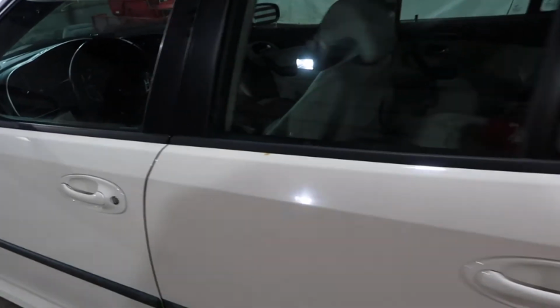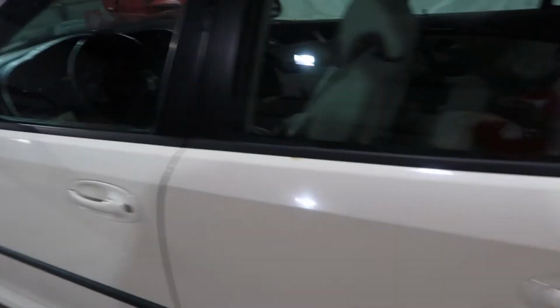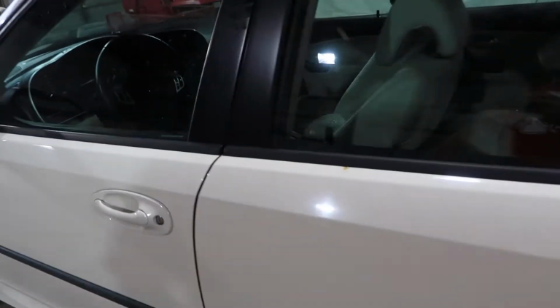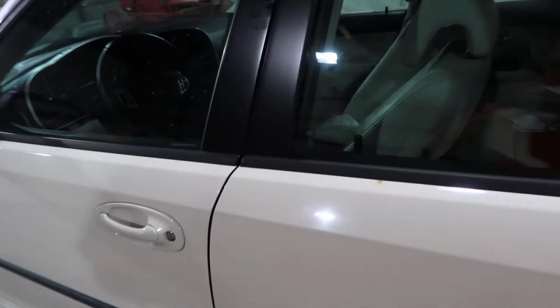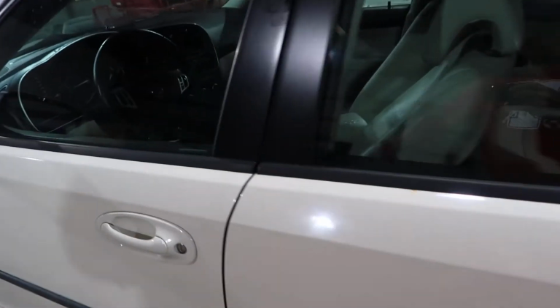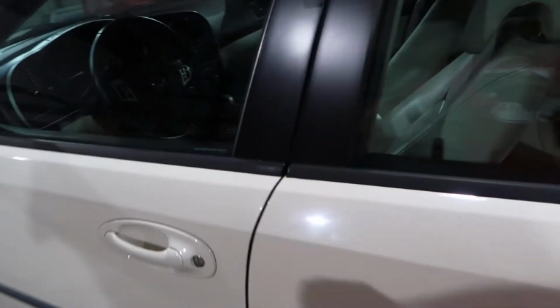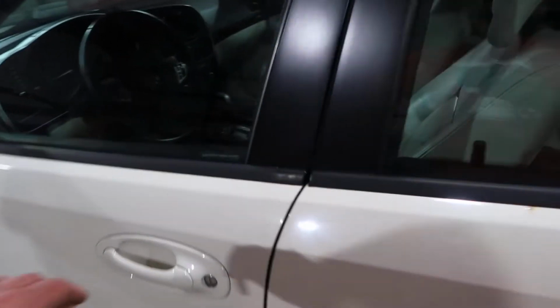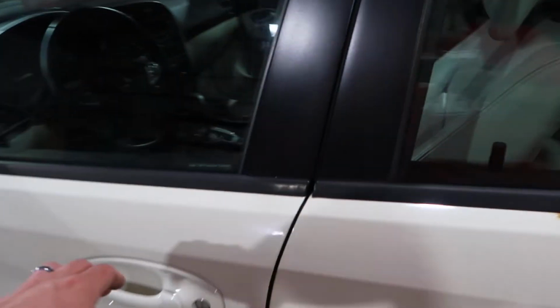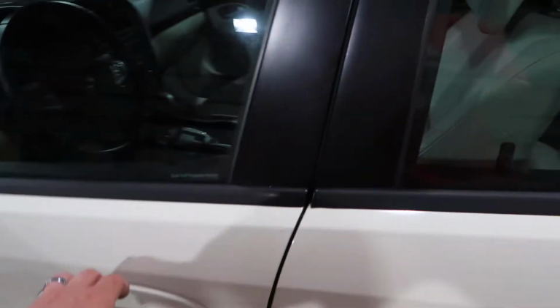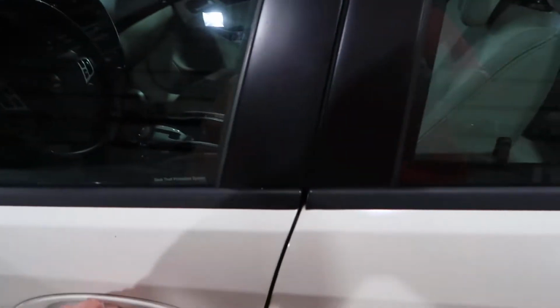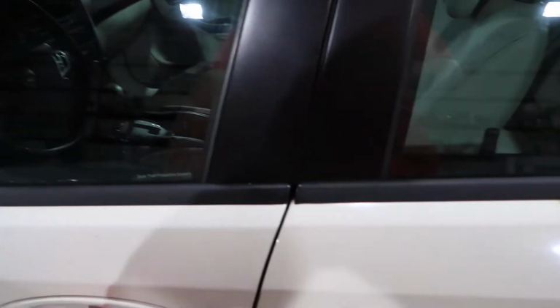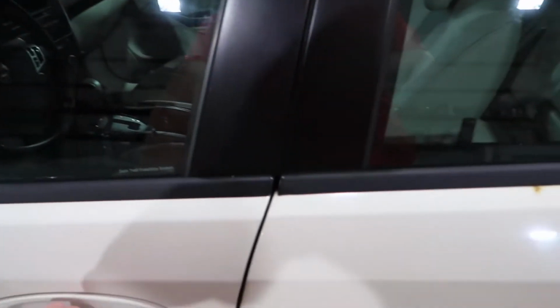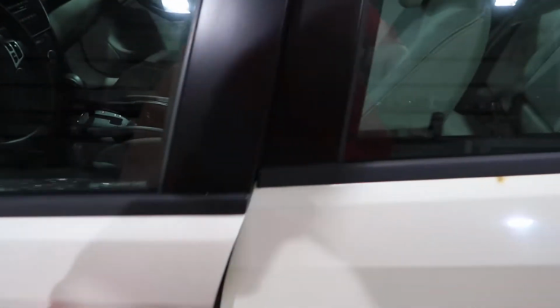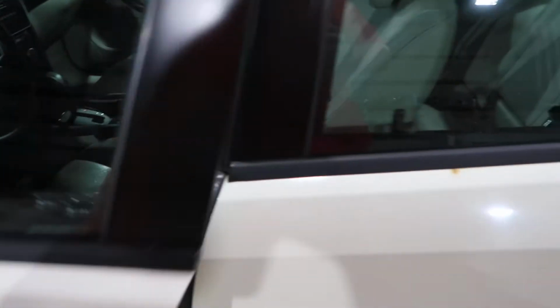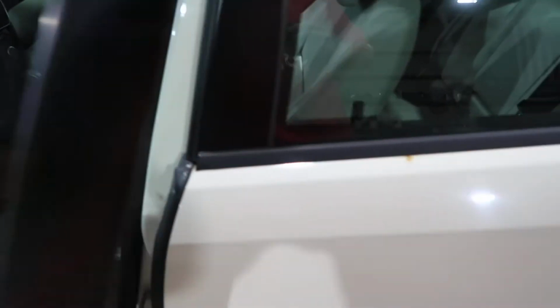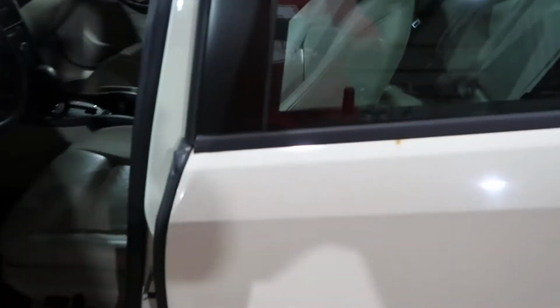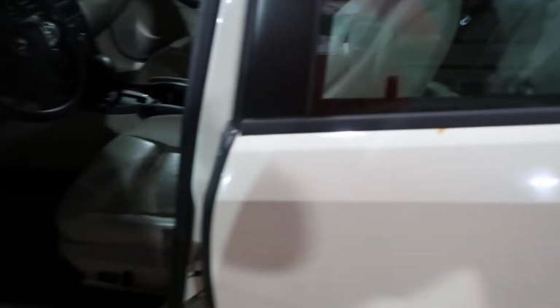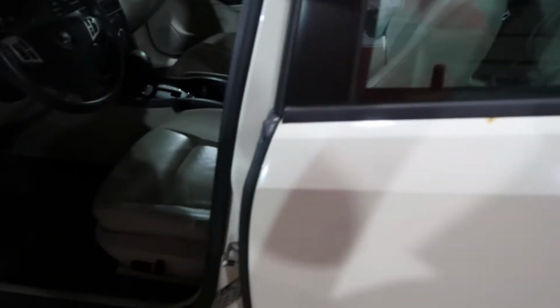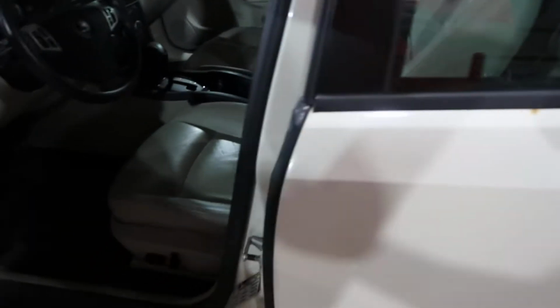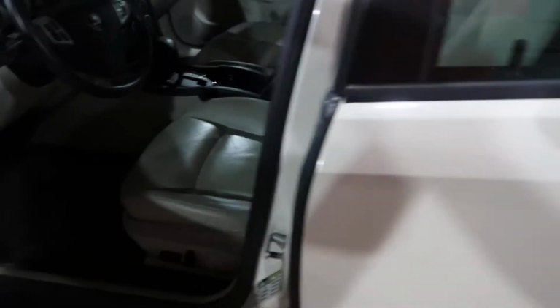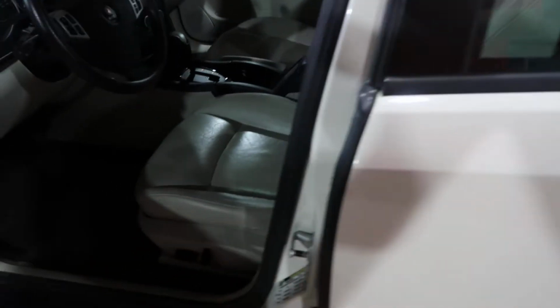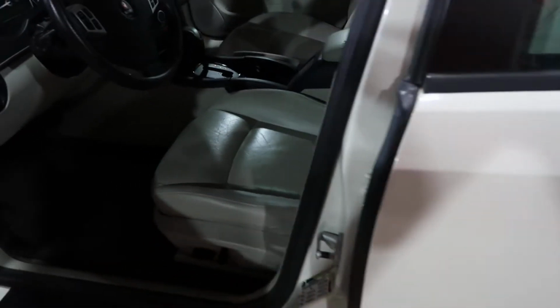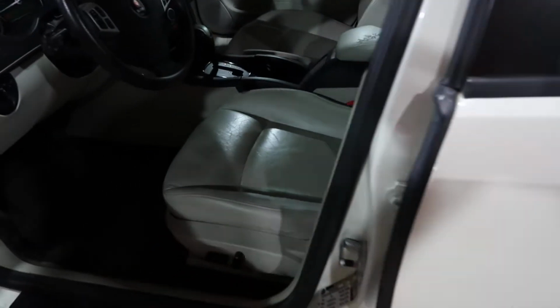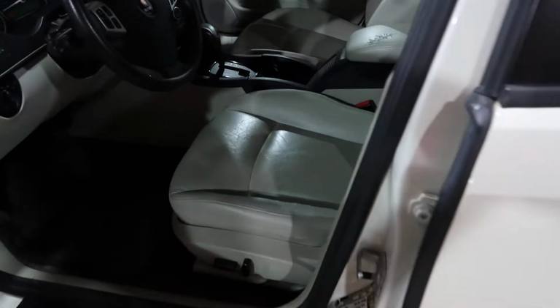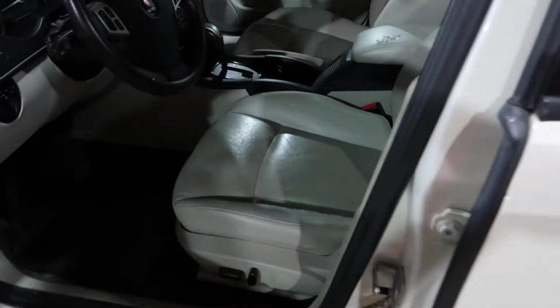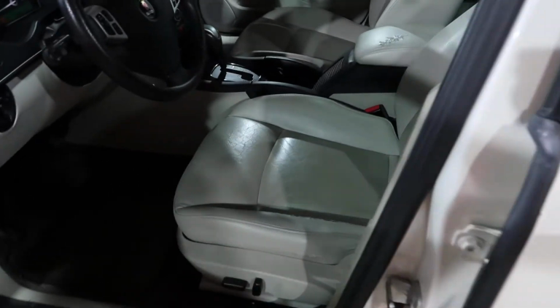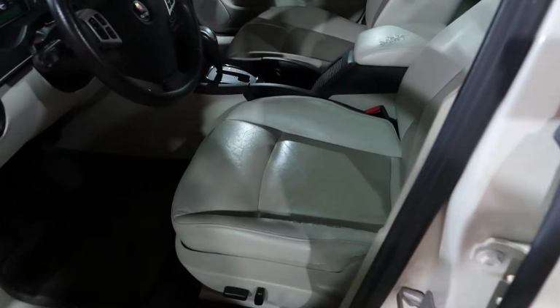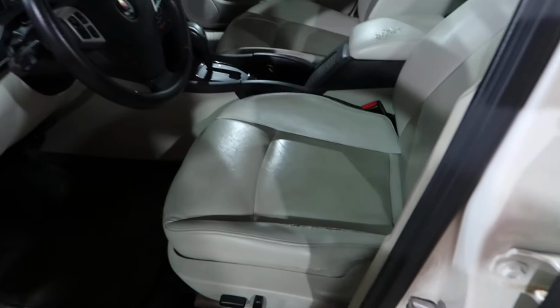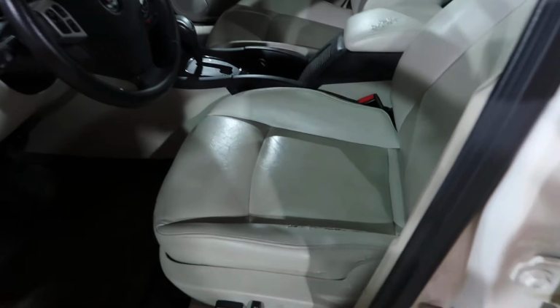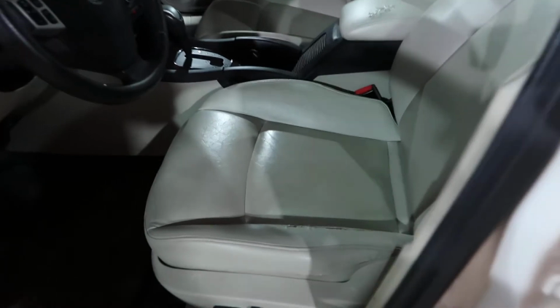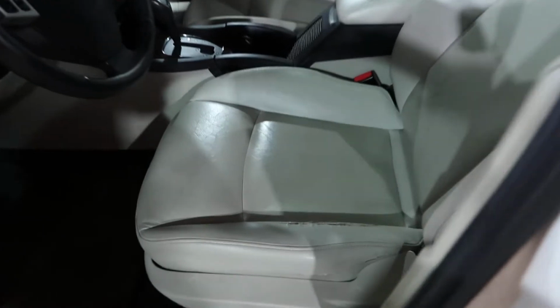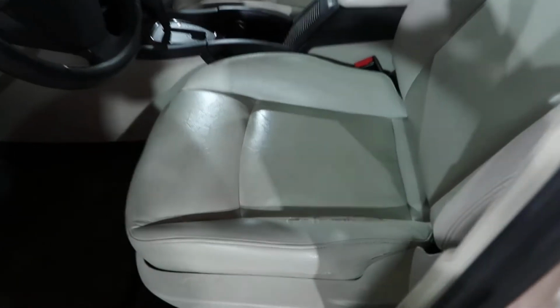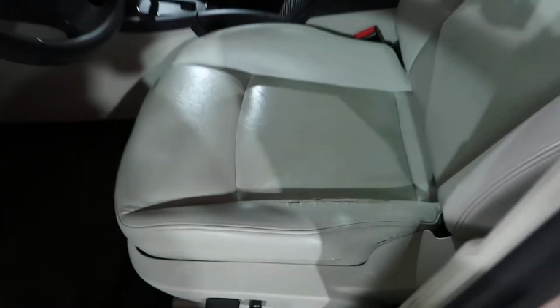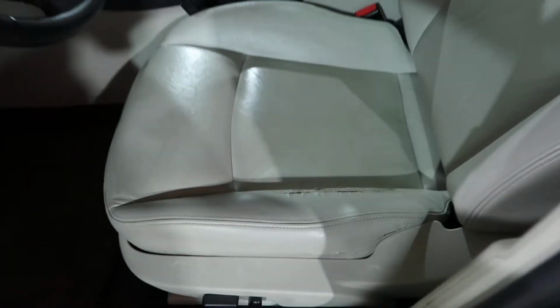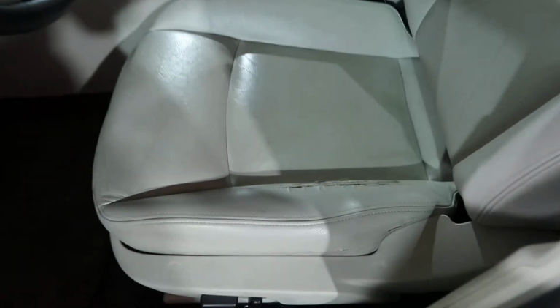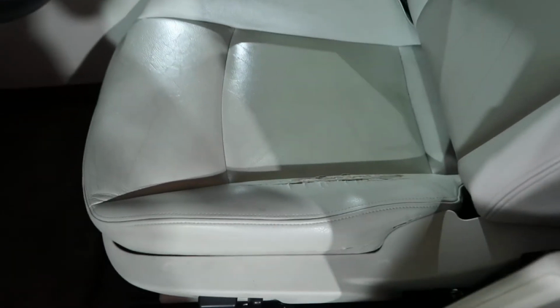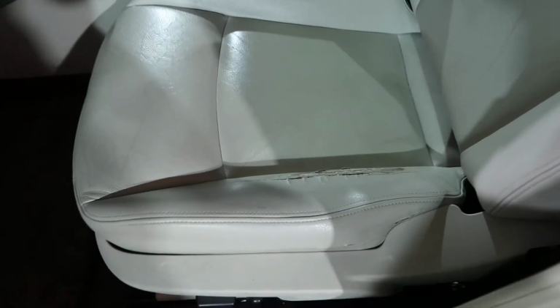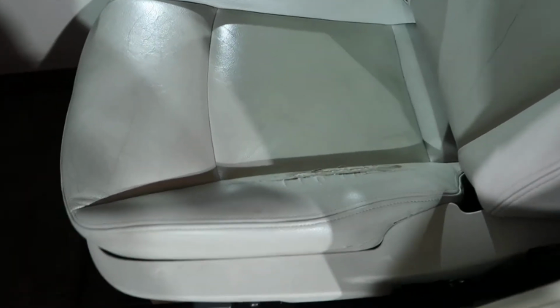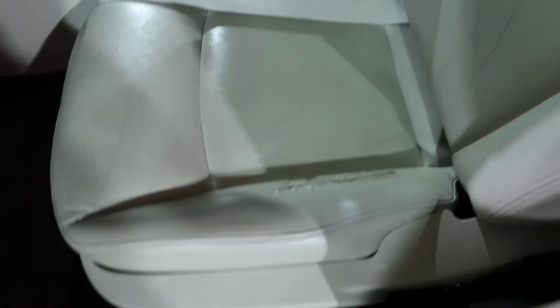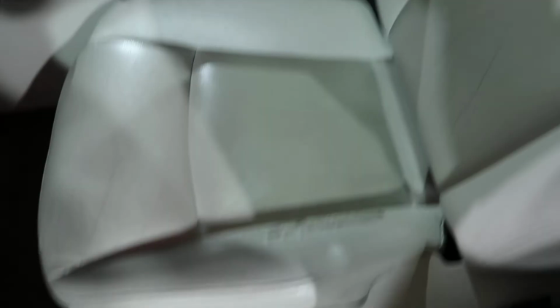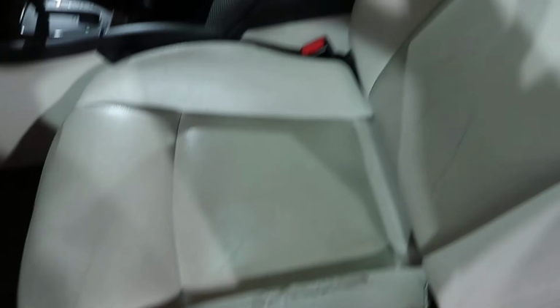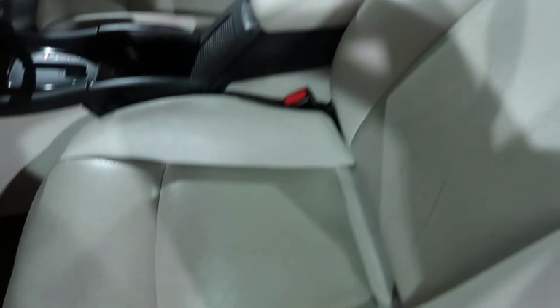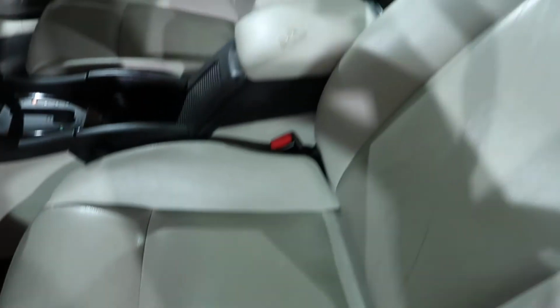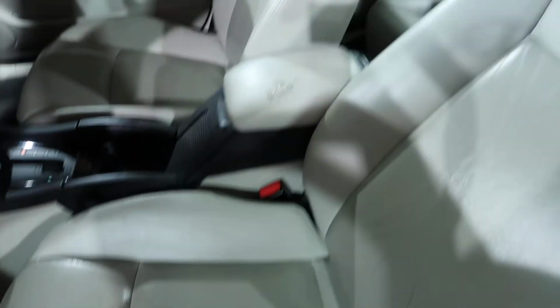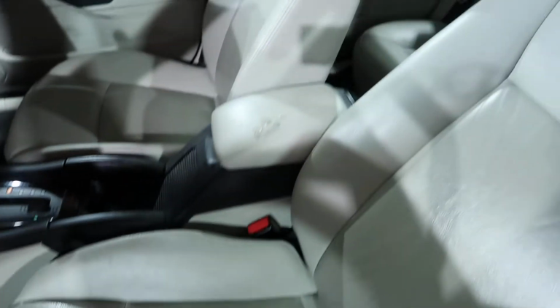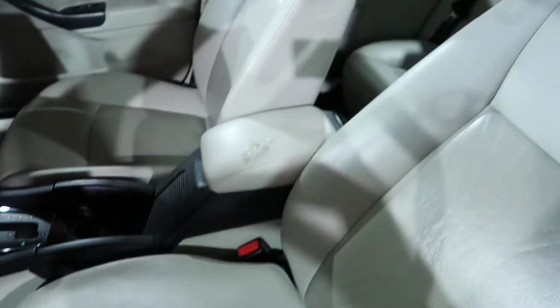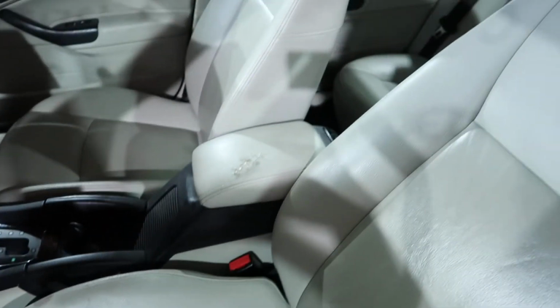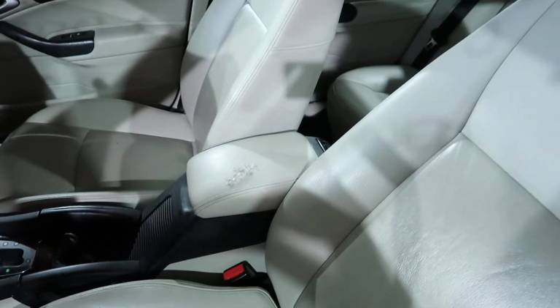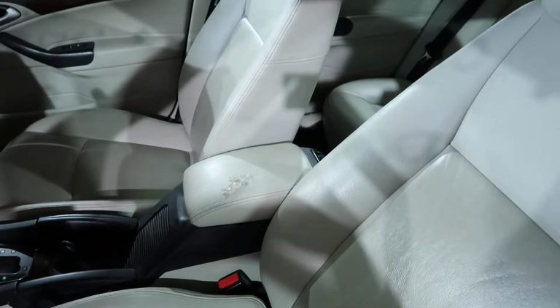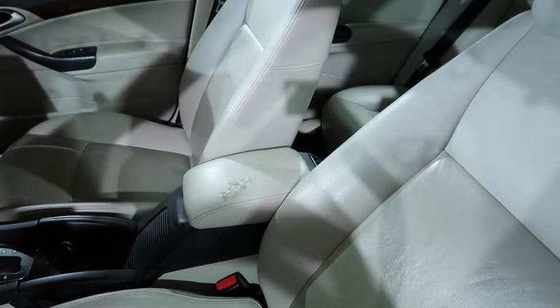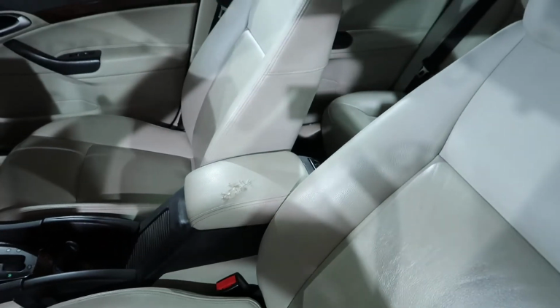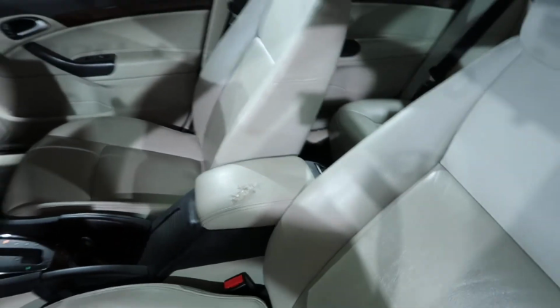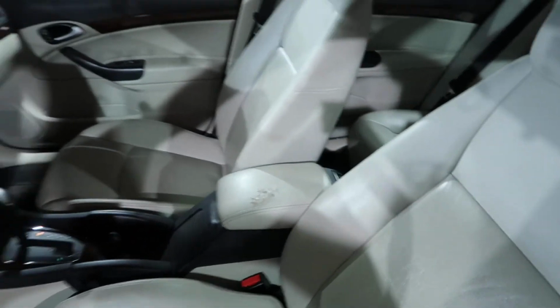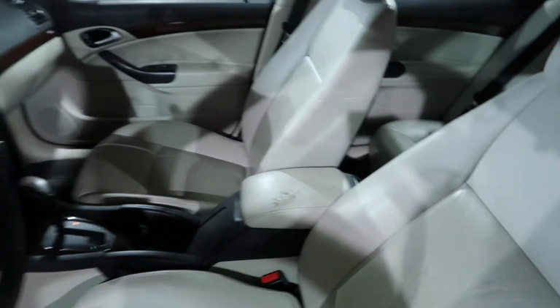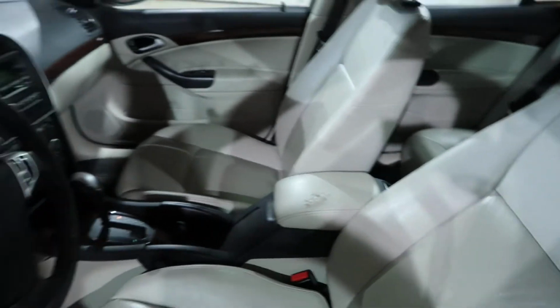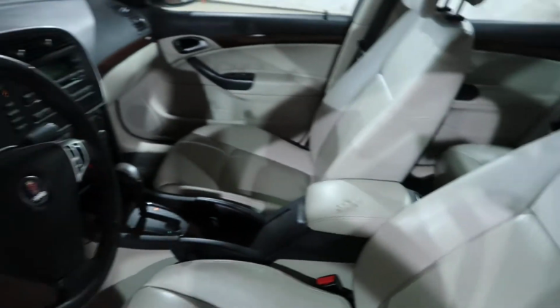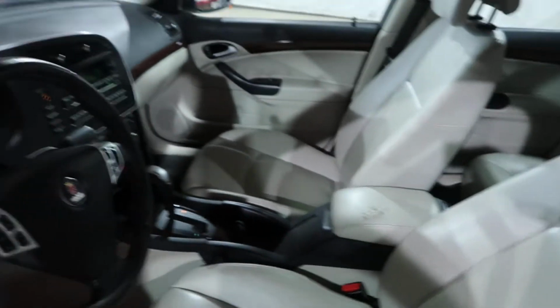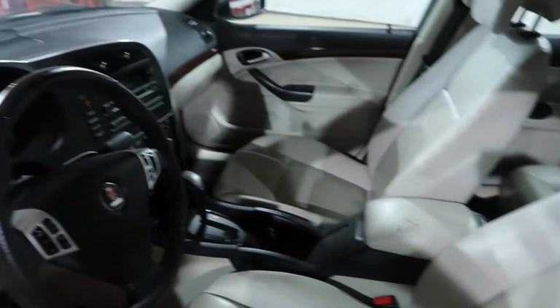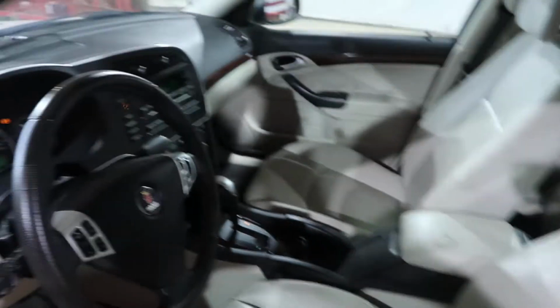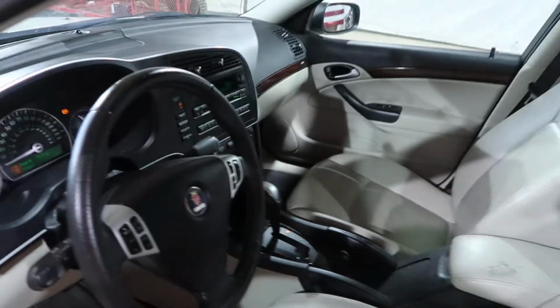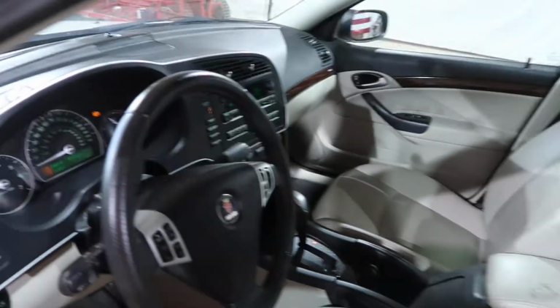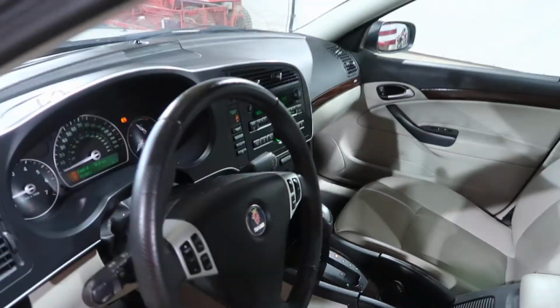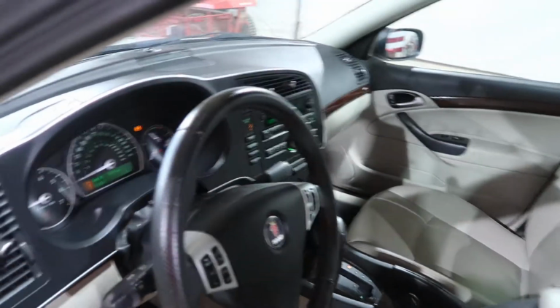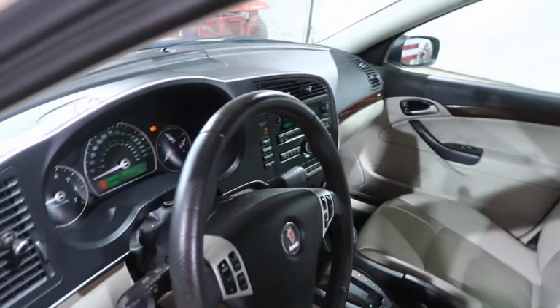Unfortunately the beige leather has seen some better days. It has some ripping and cracking, but it happens.